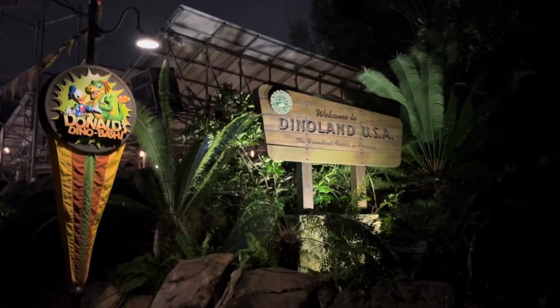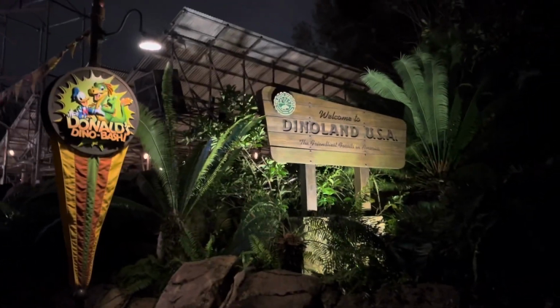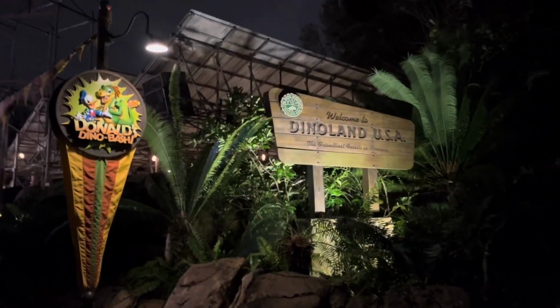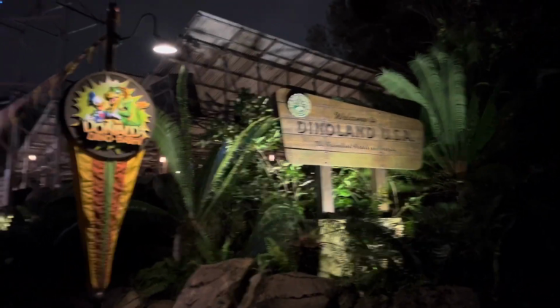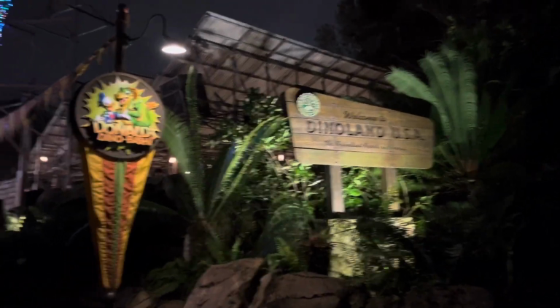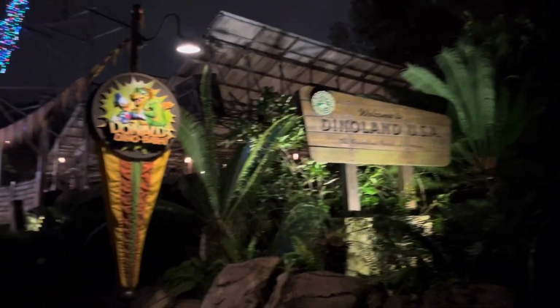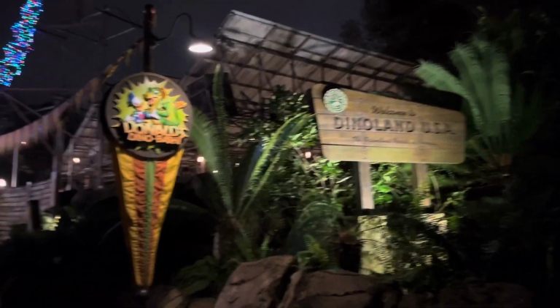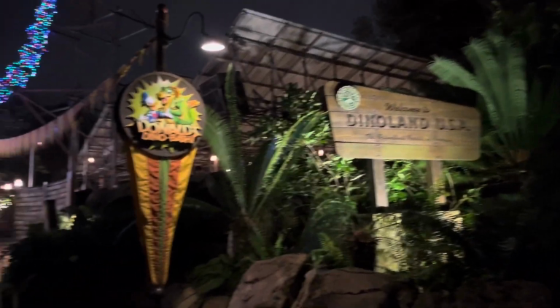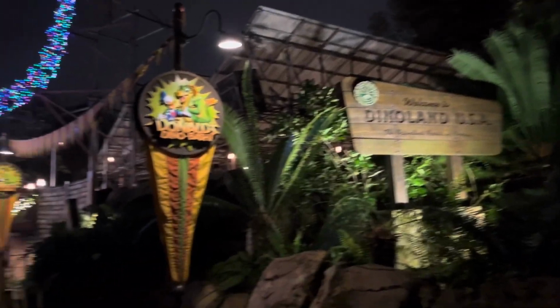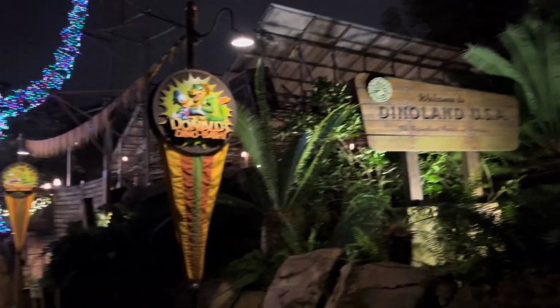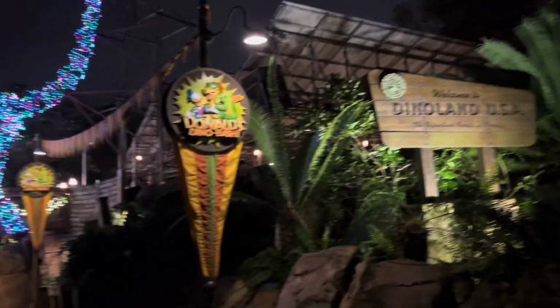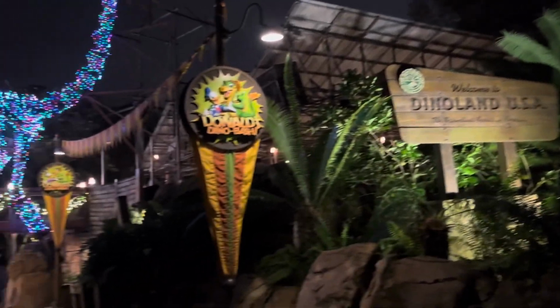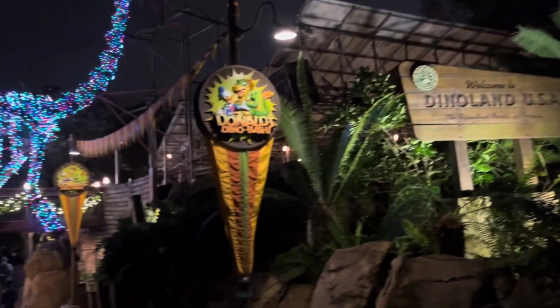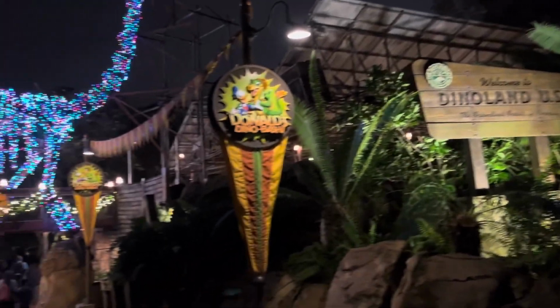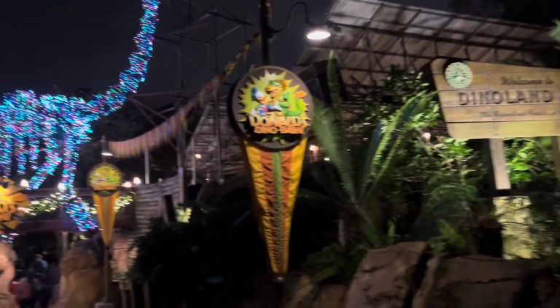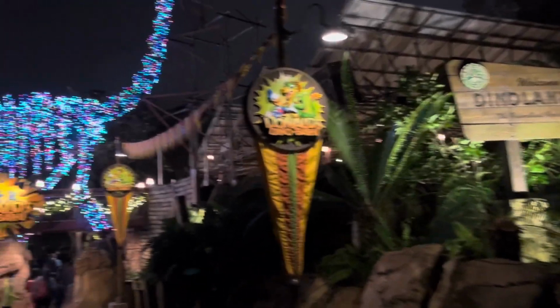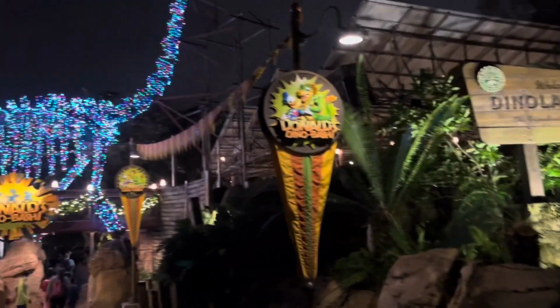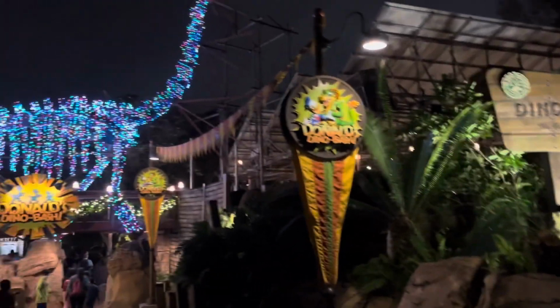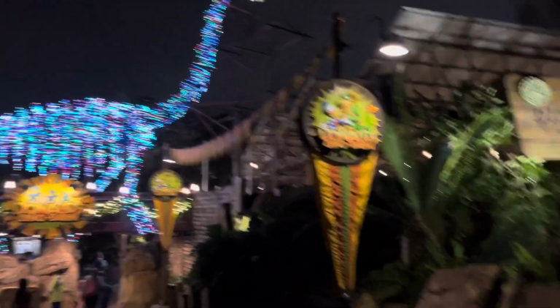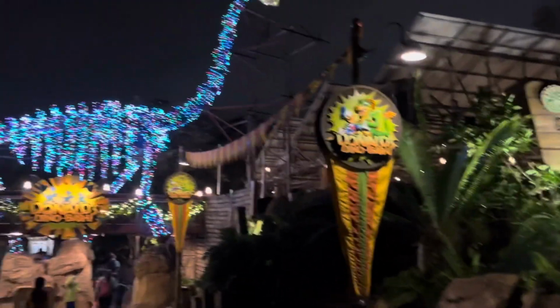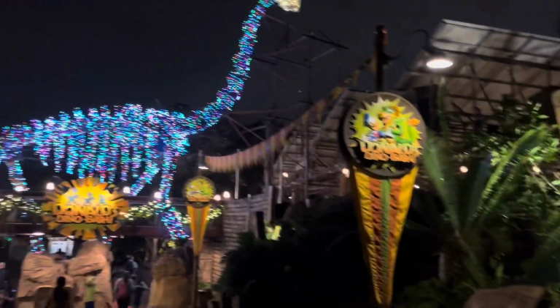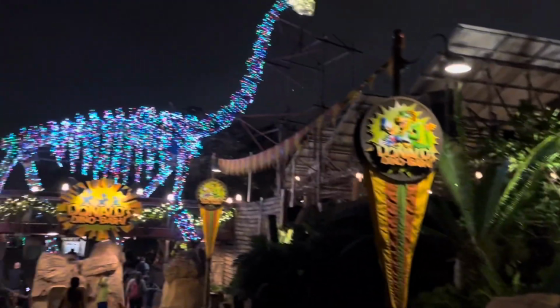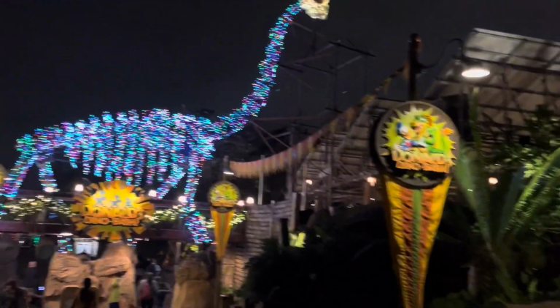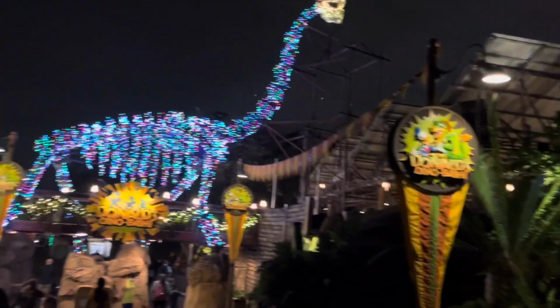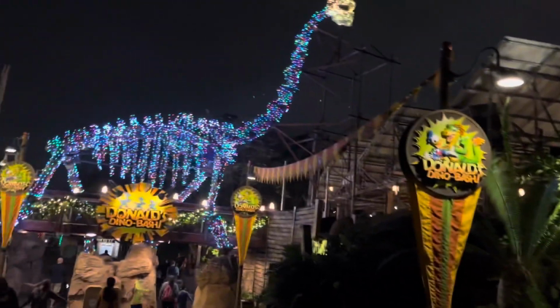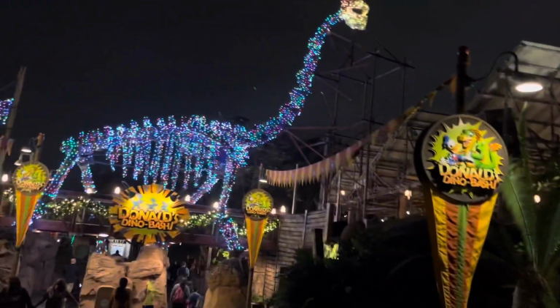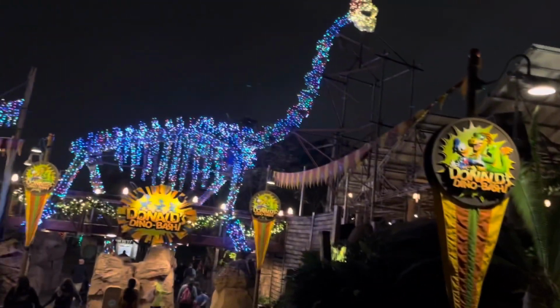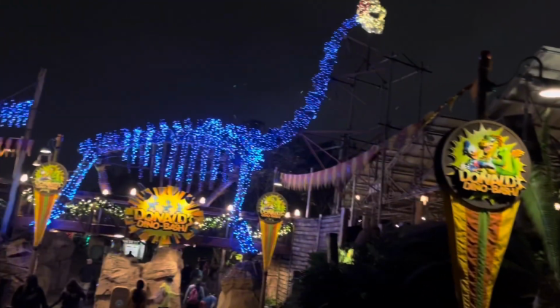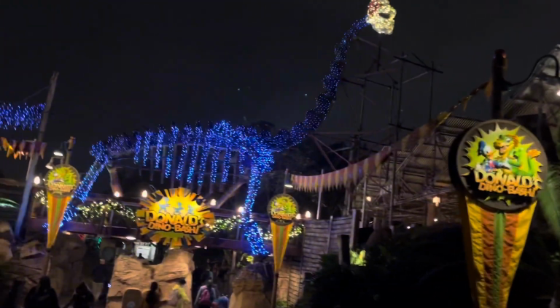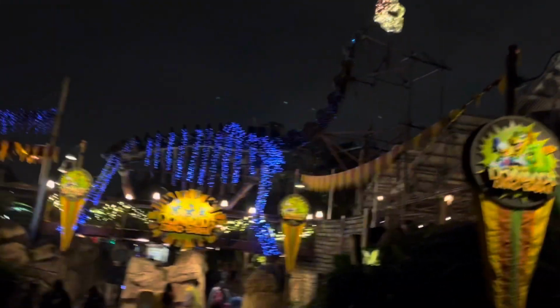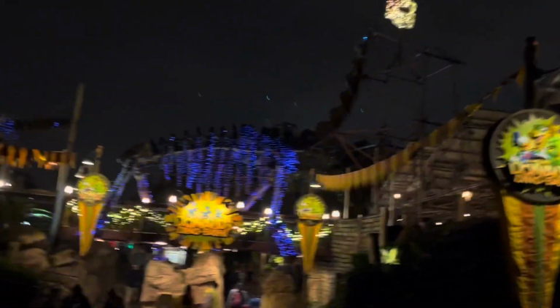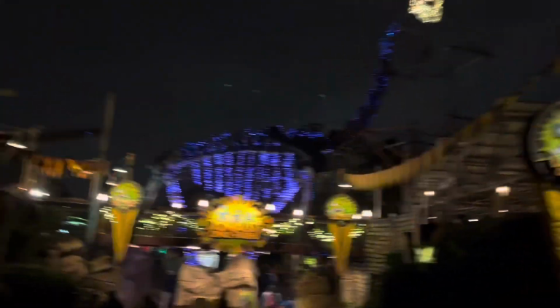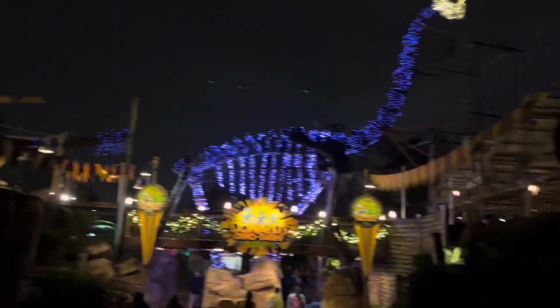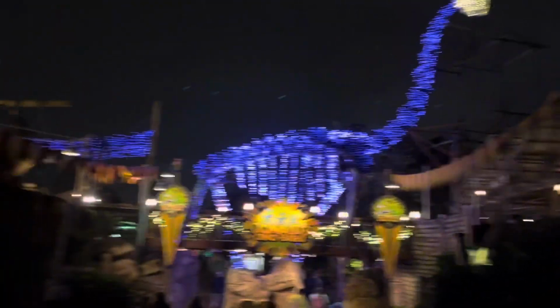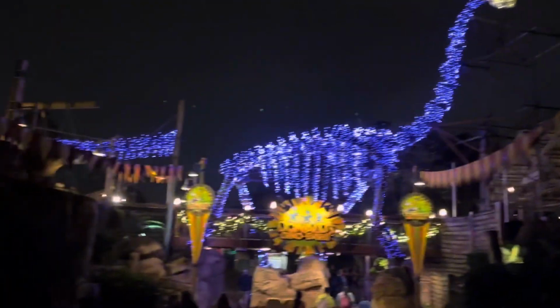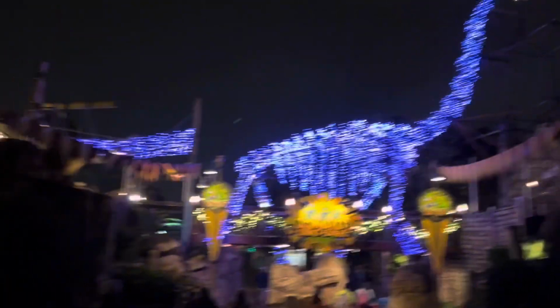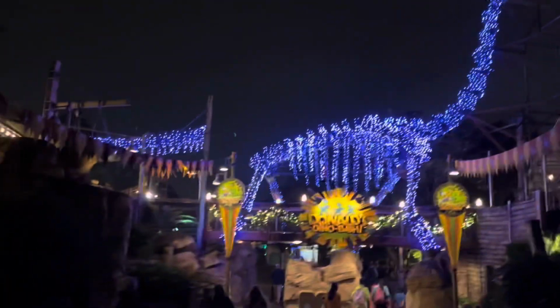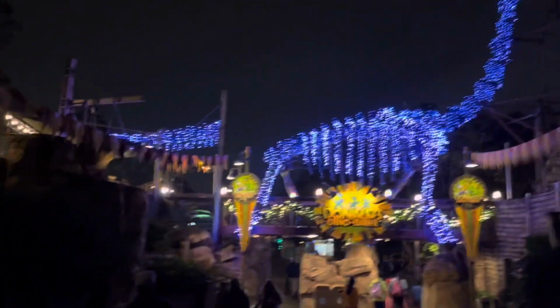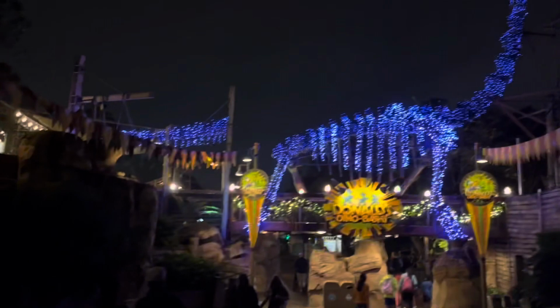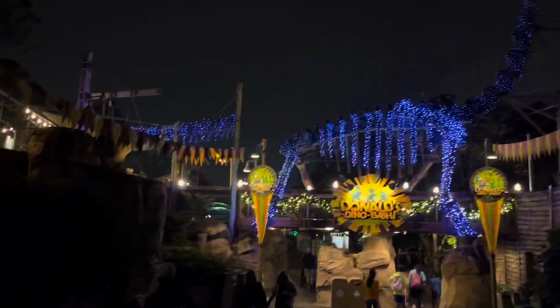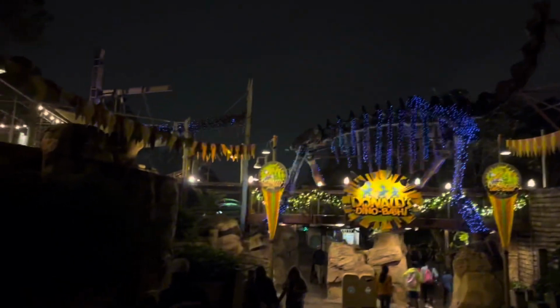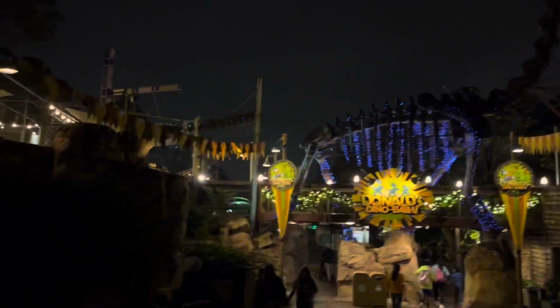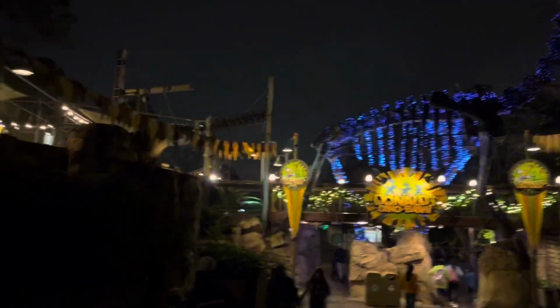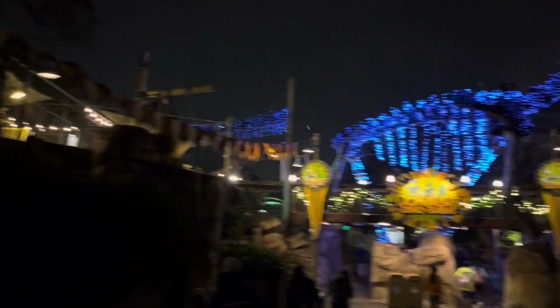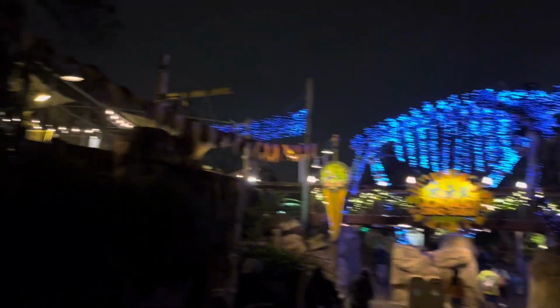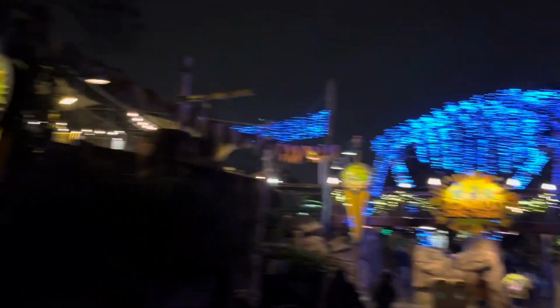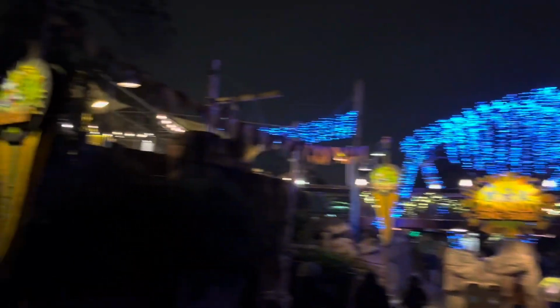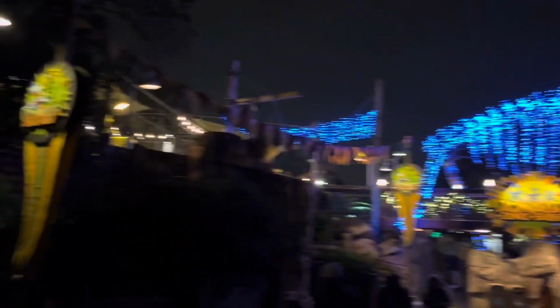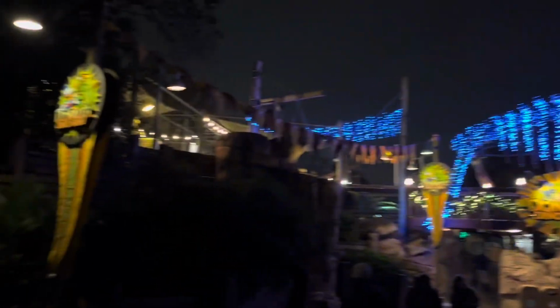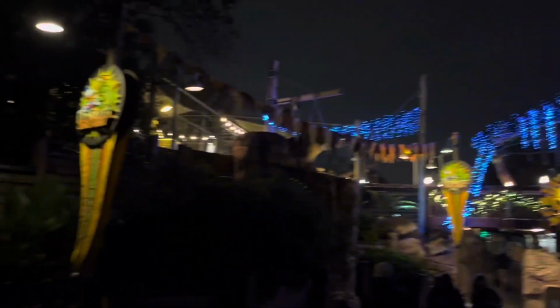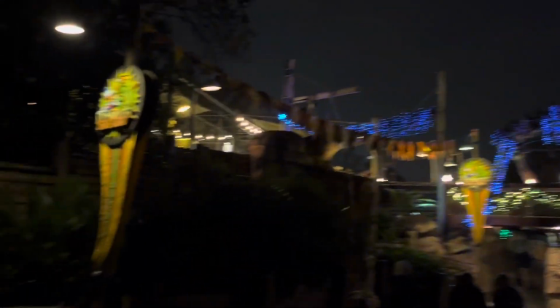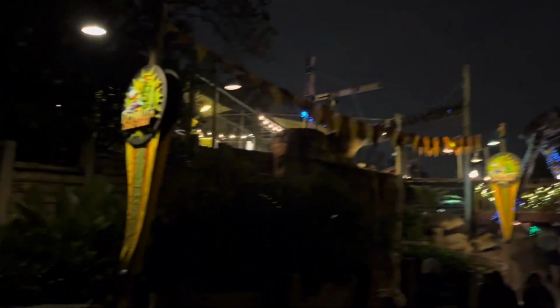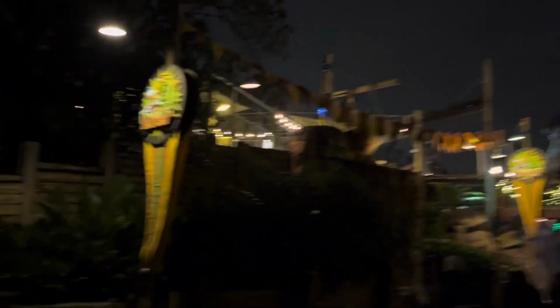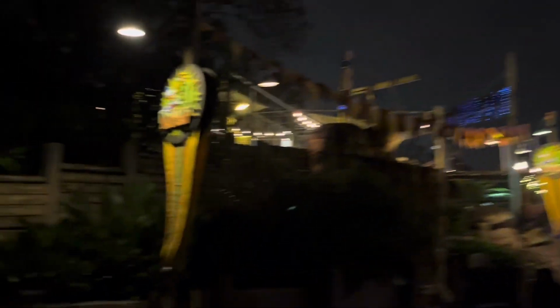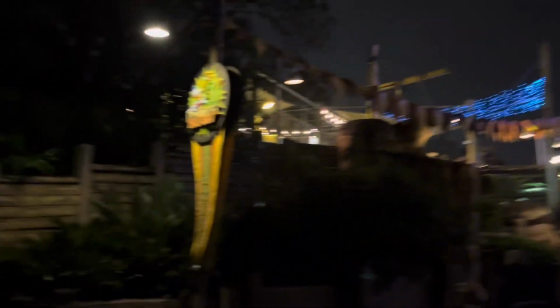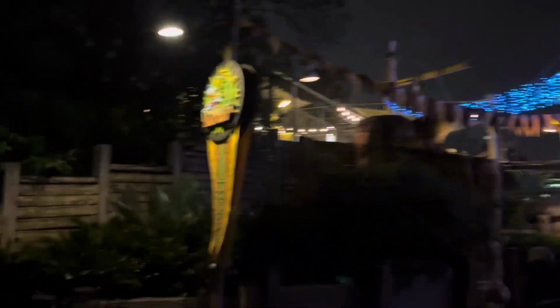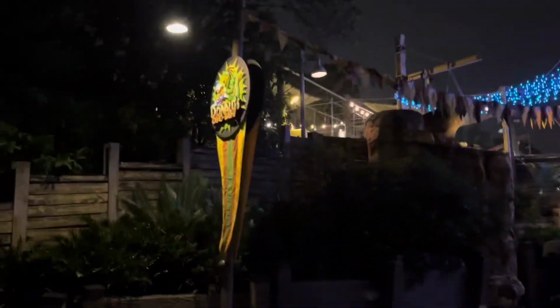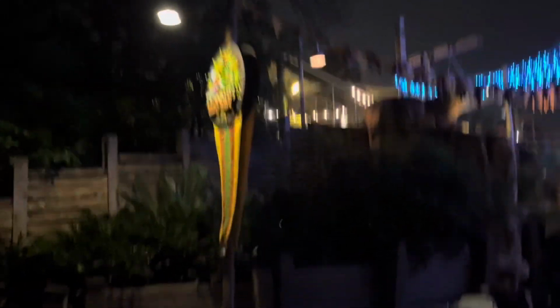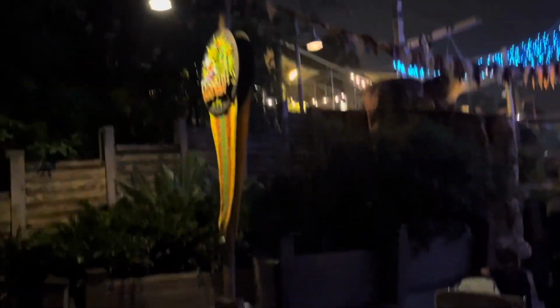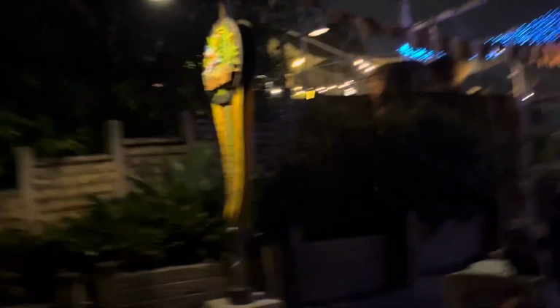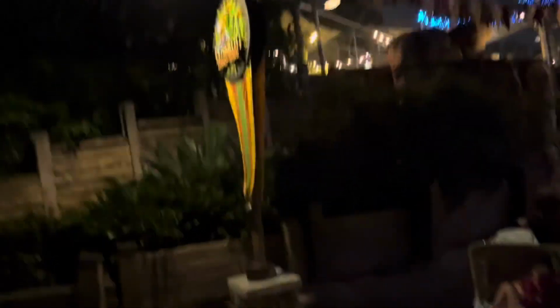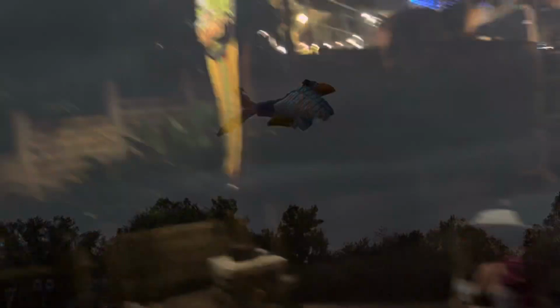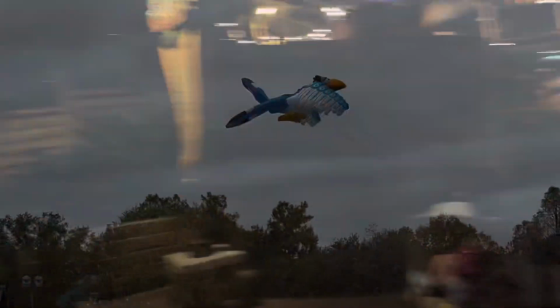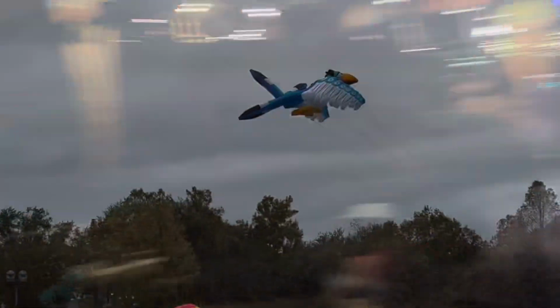There's a lit up dinosaur and it's in Dinoland. It's really cool how they show it and this was before the ride.